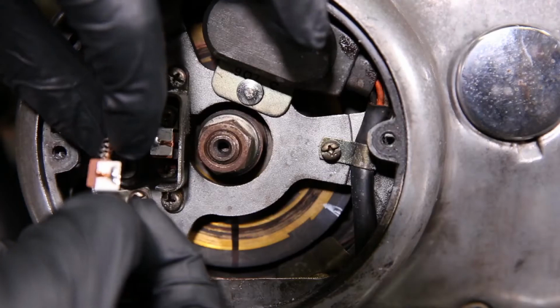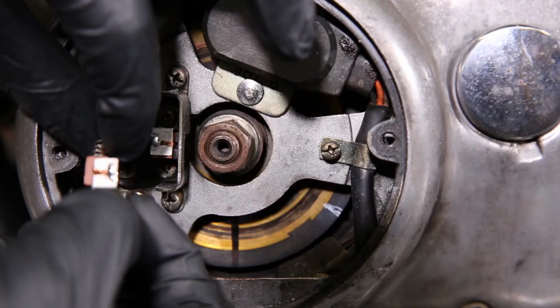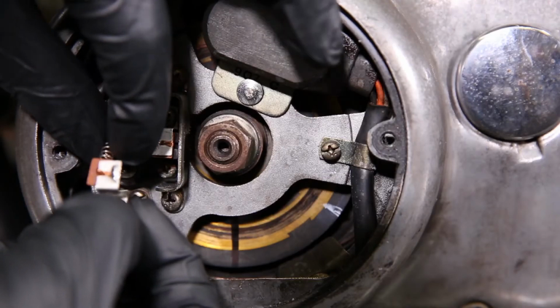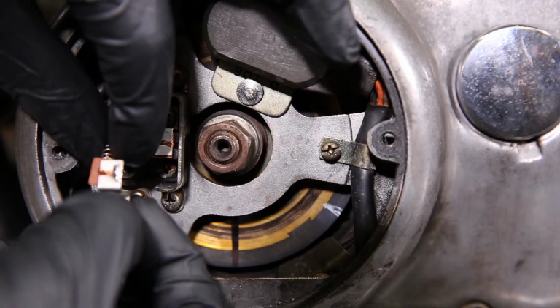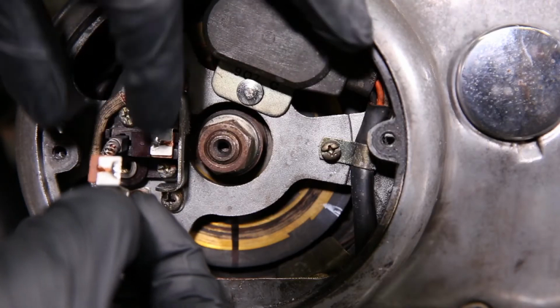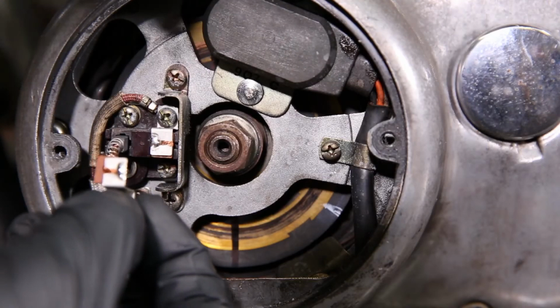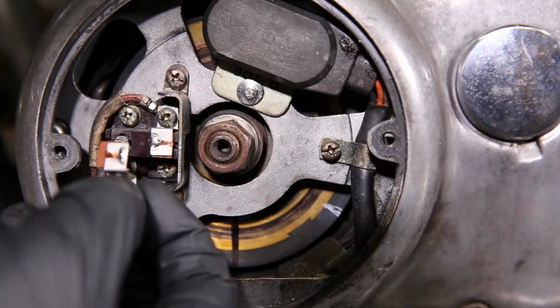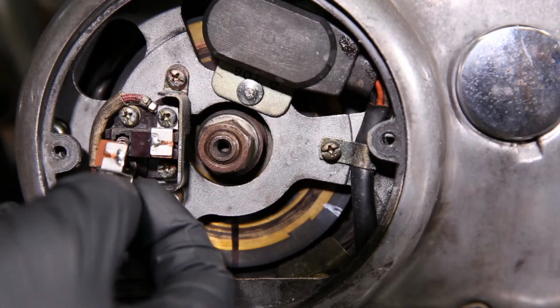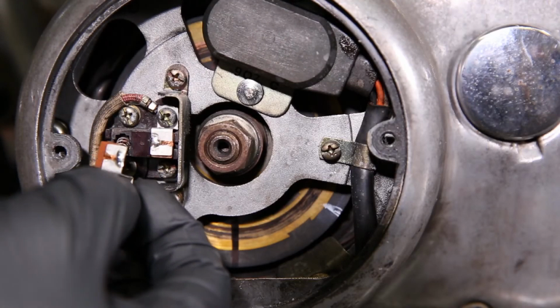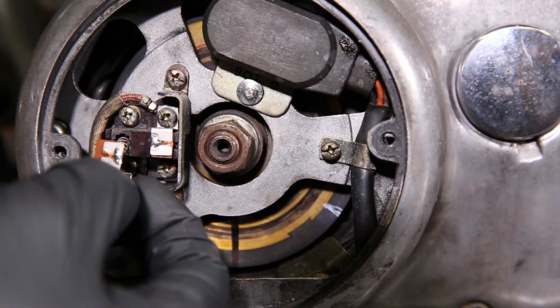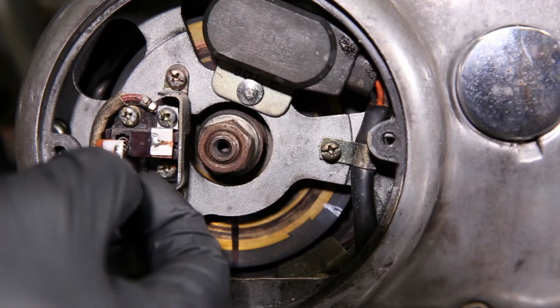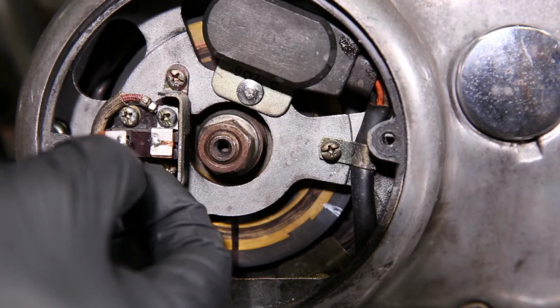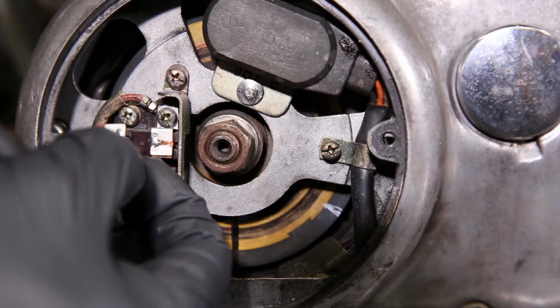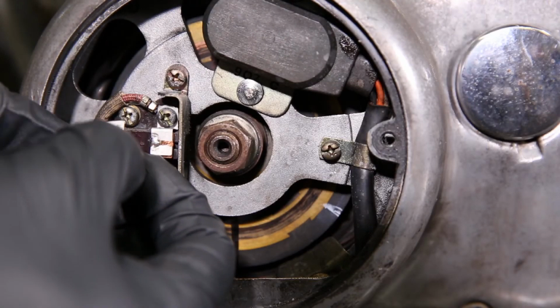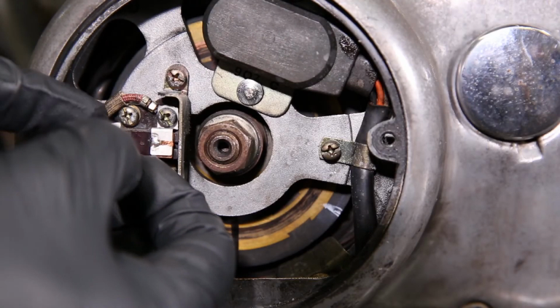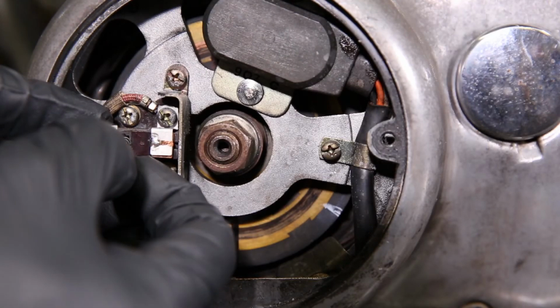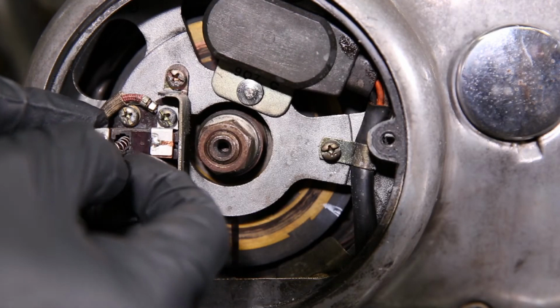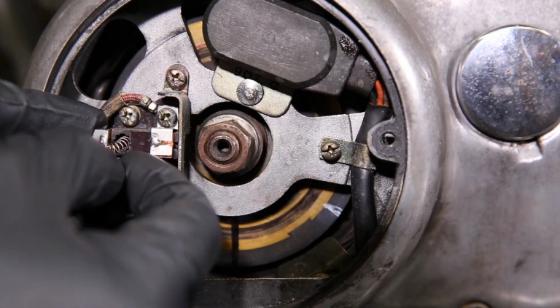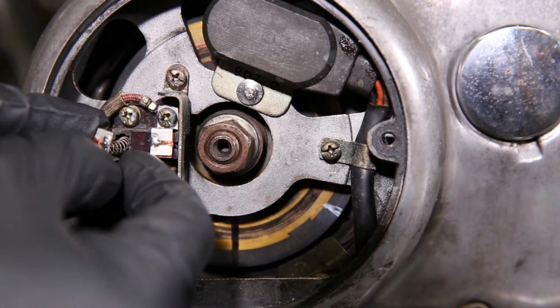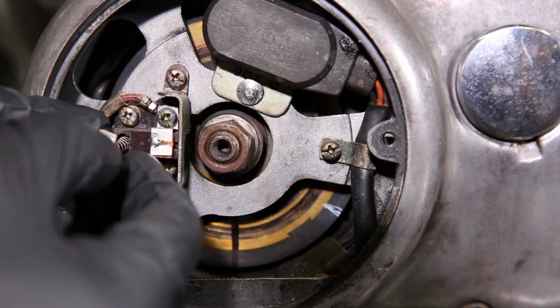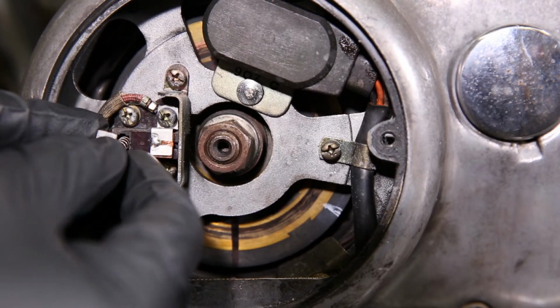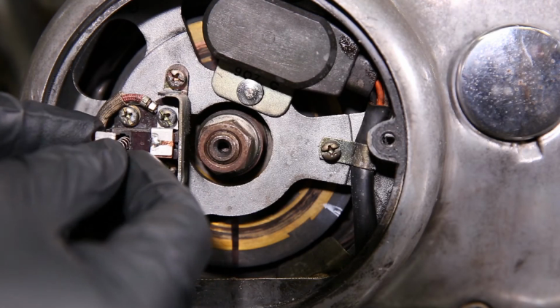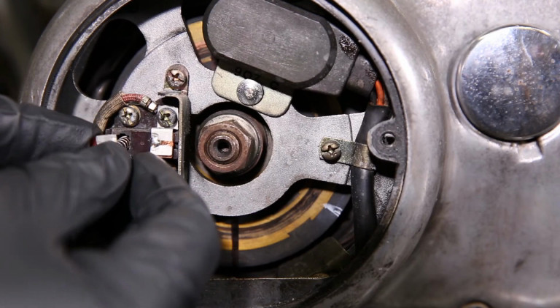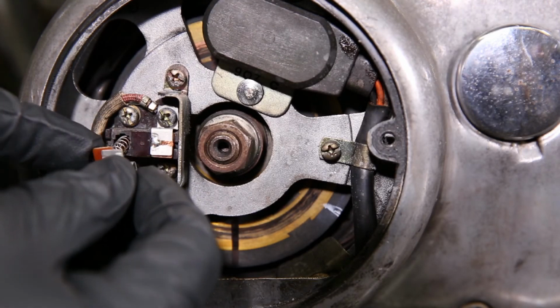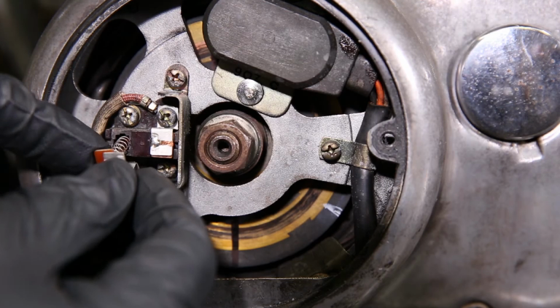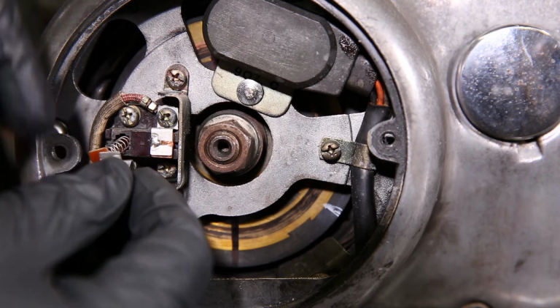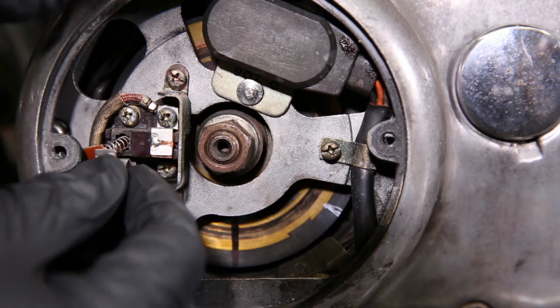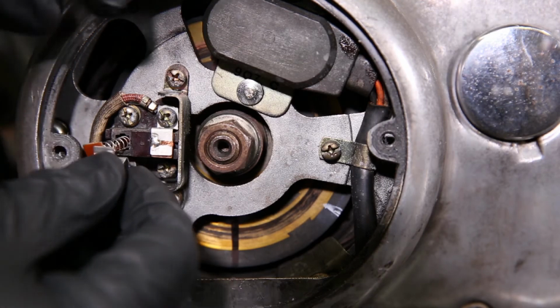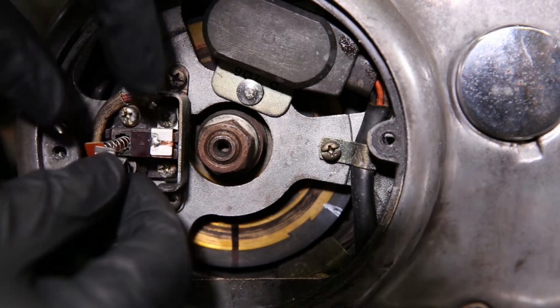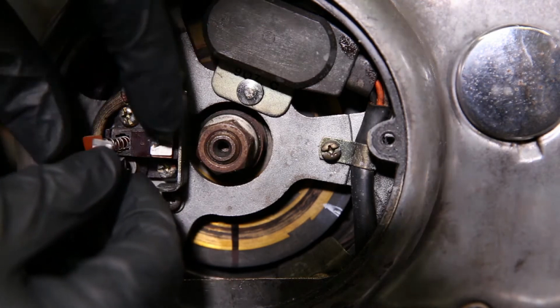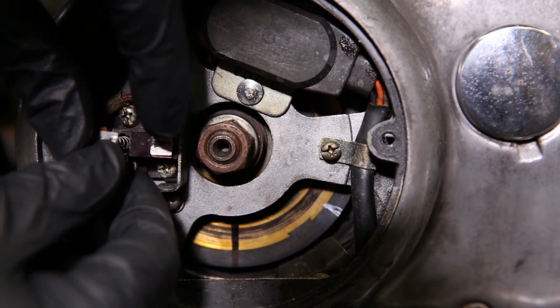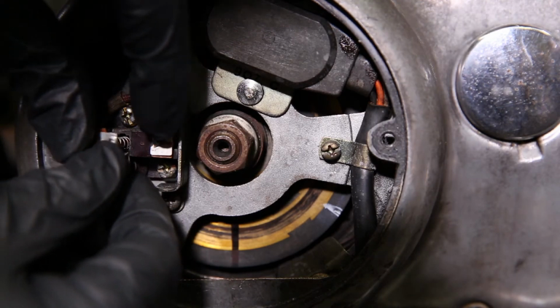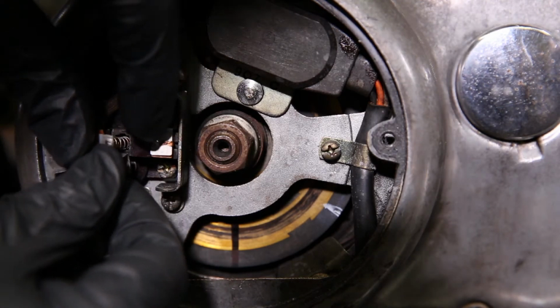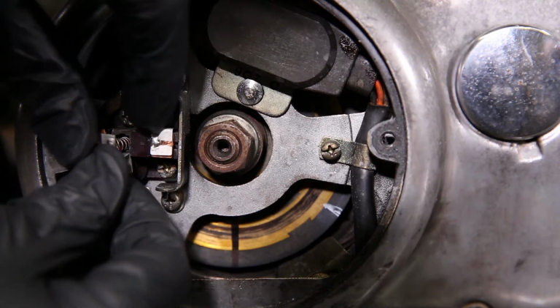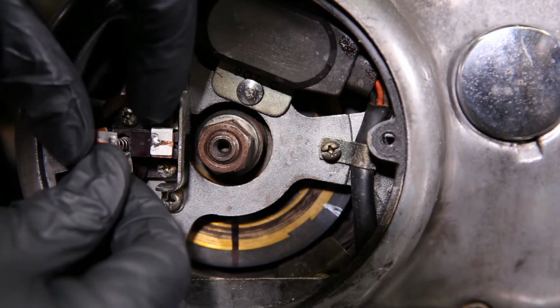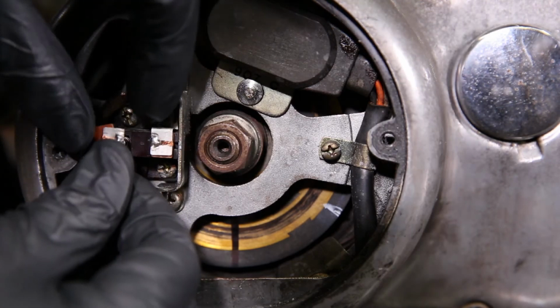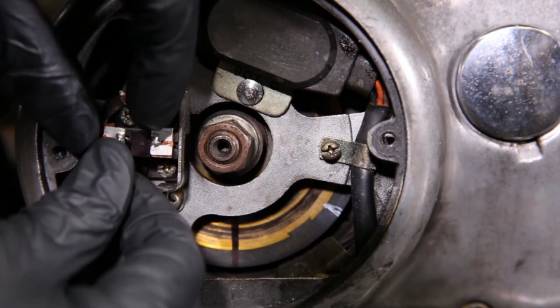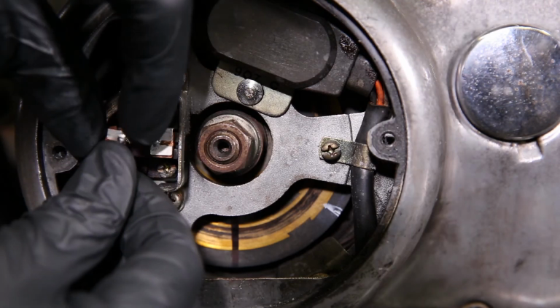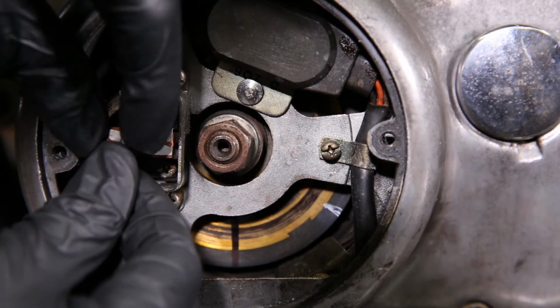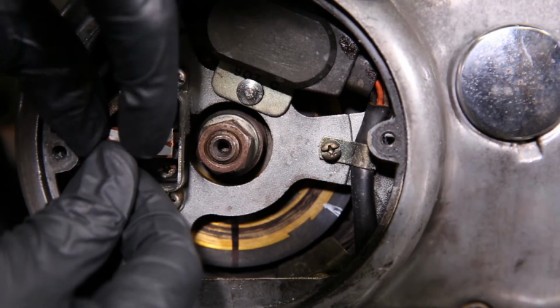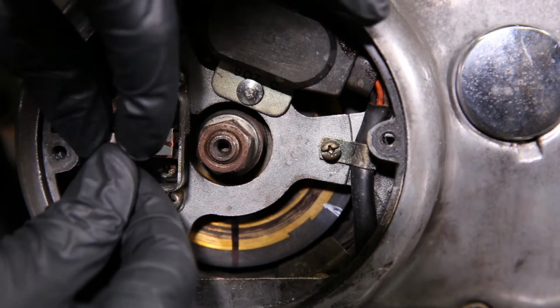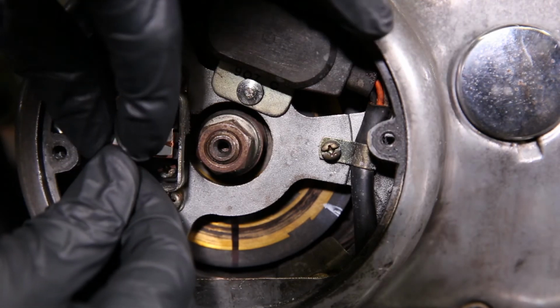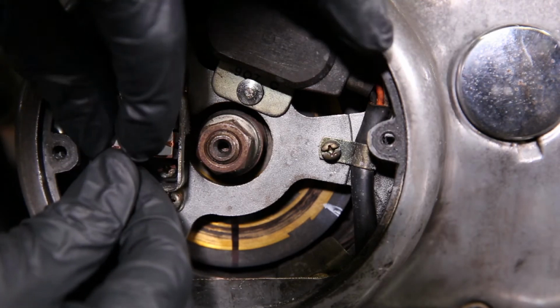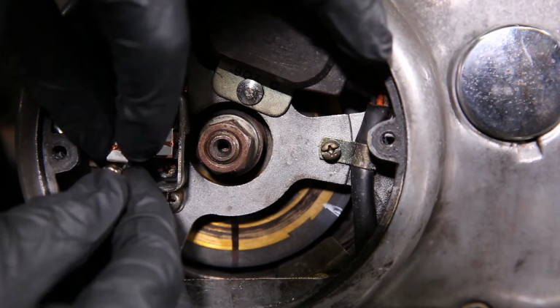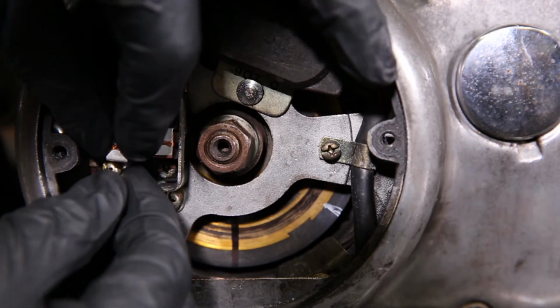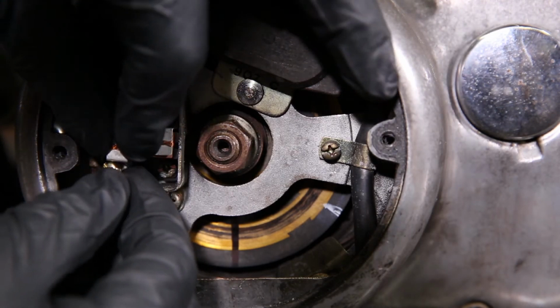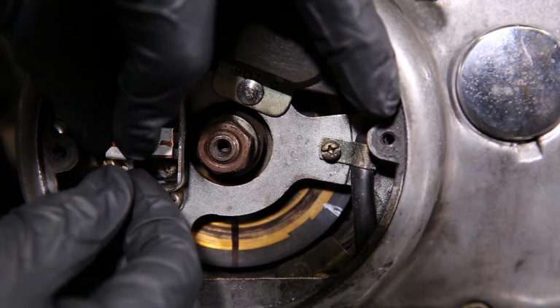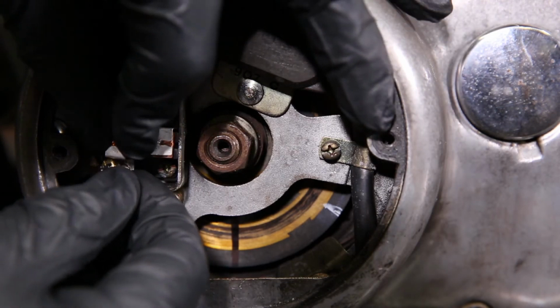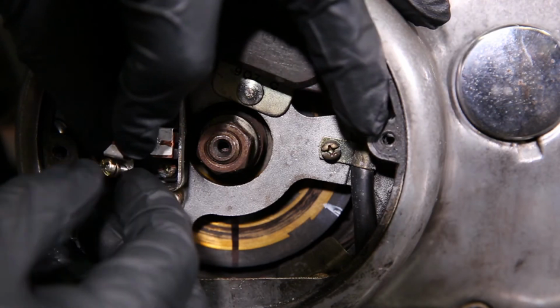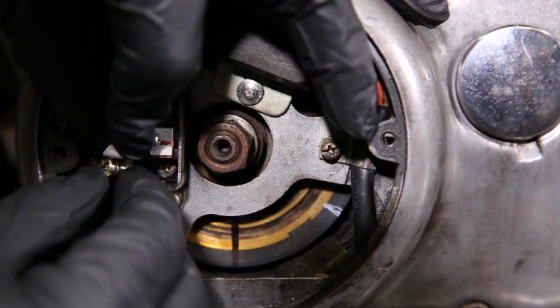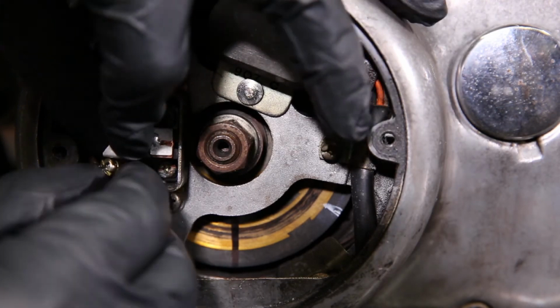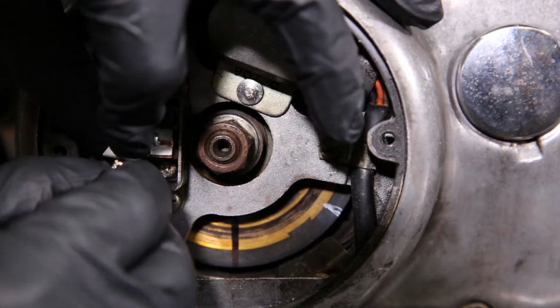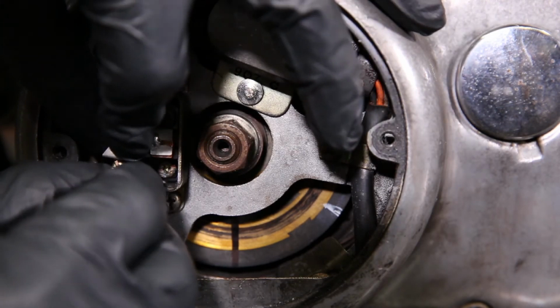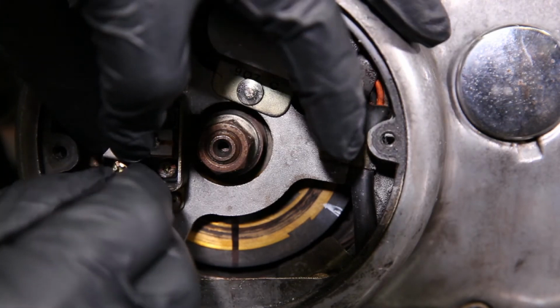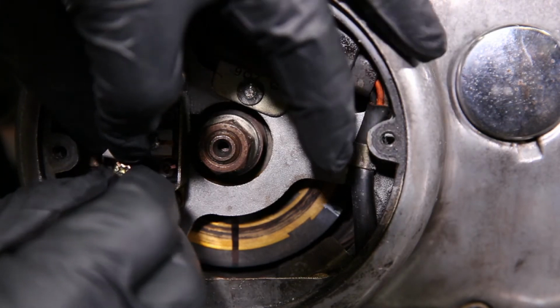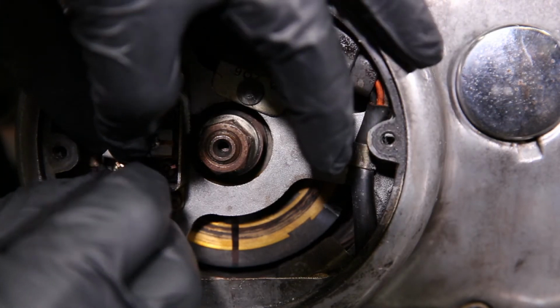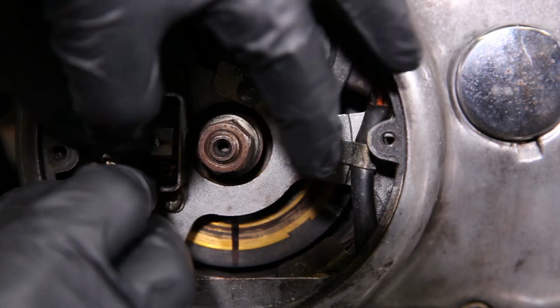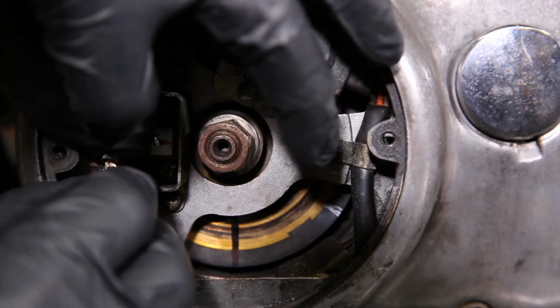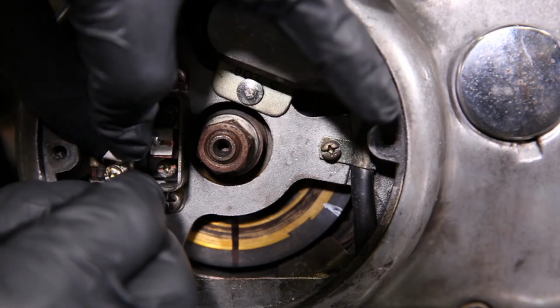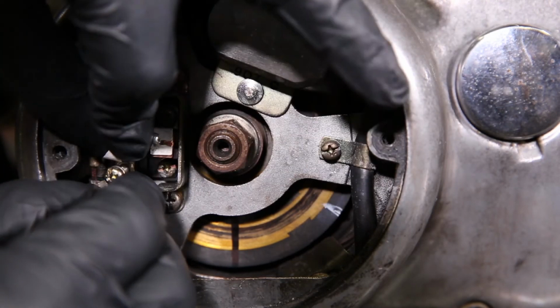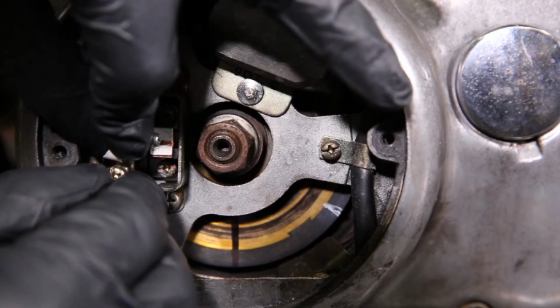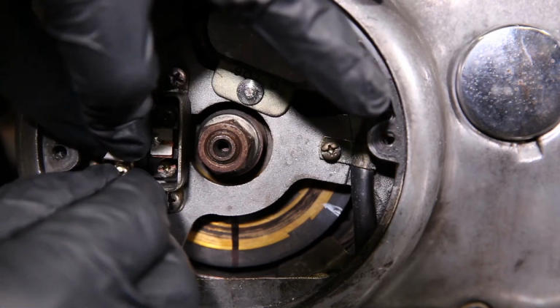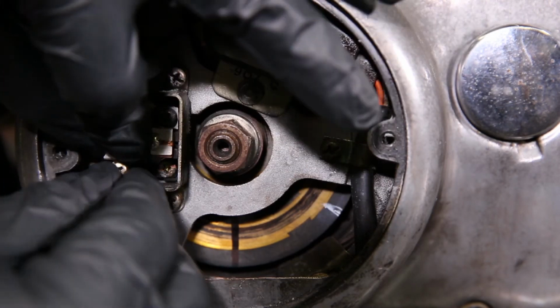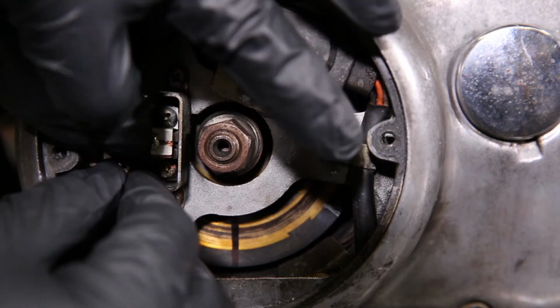Now on to installing the new brush. Insert the brush into the phenolic block. There's no certain rotation the brush has to go.